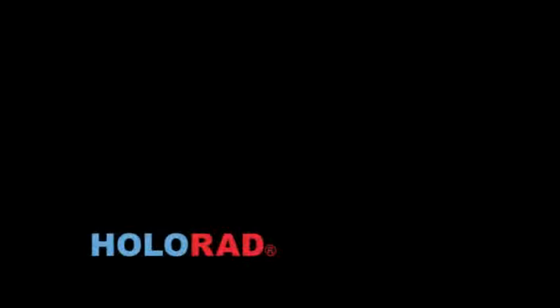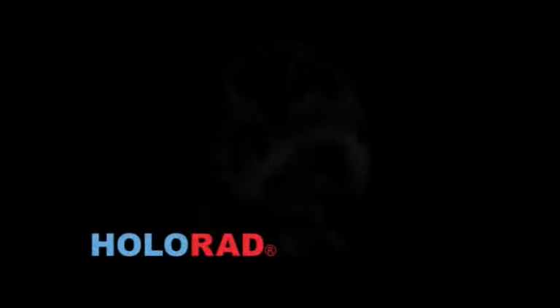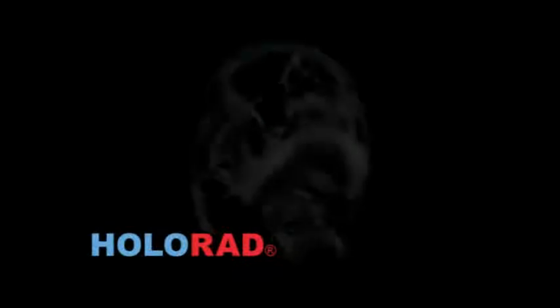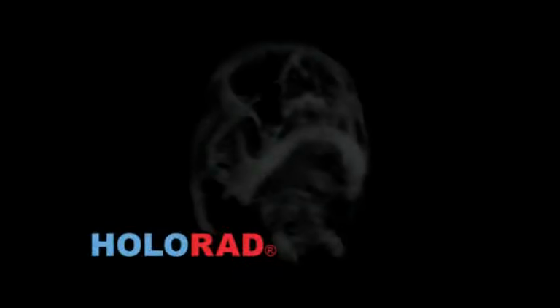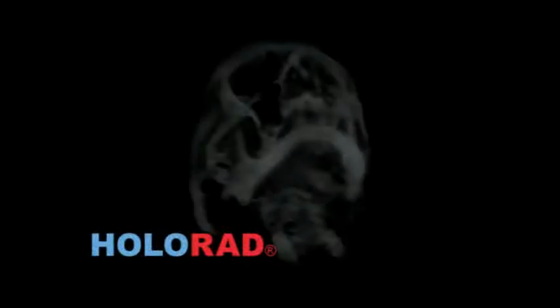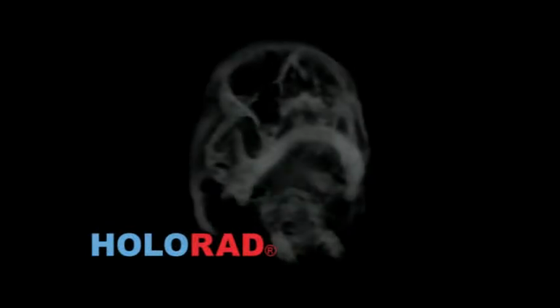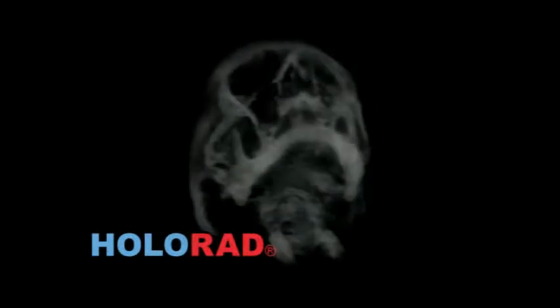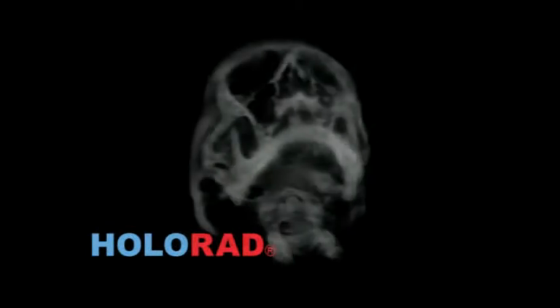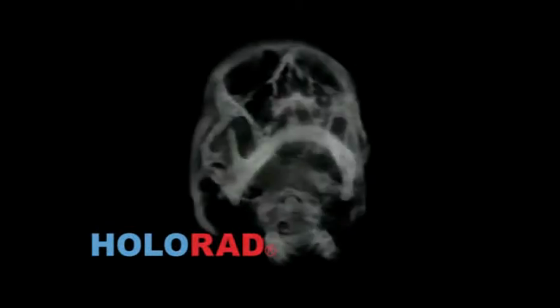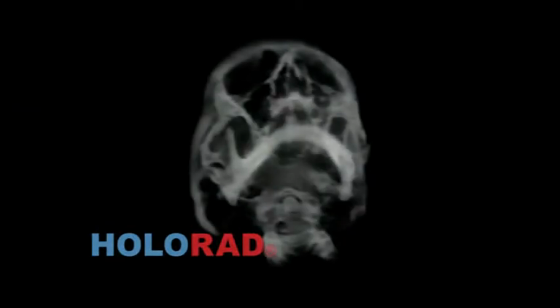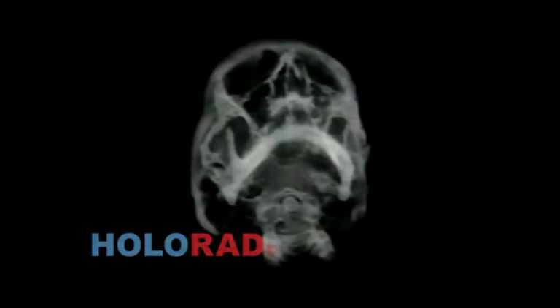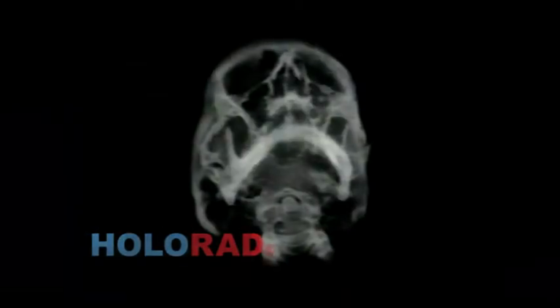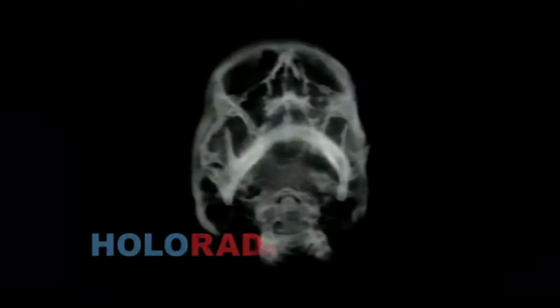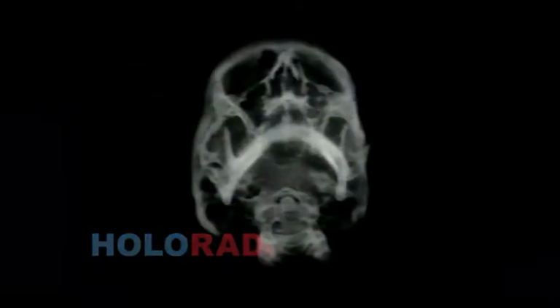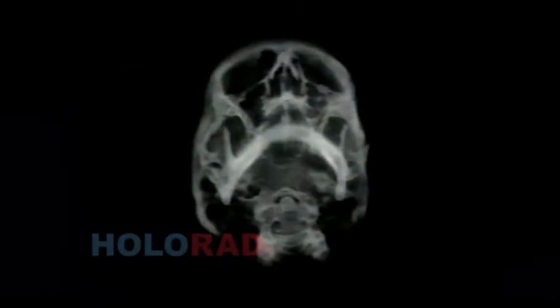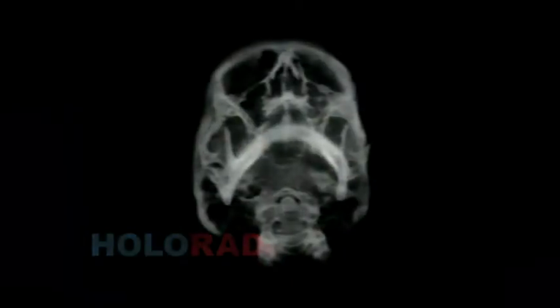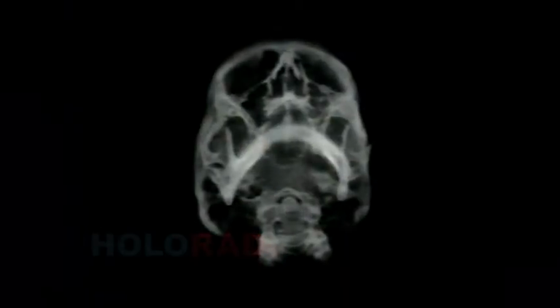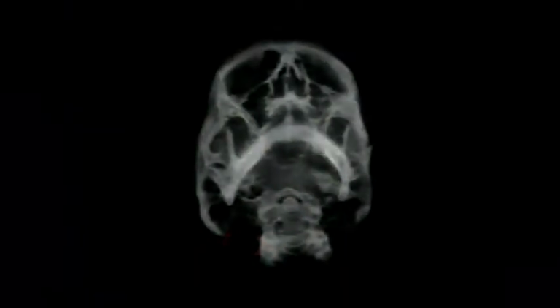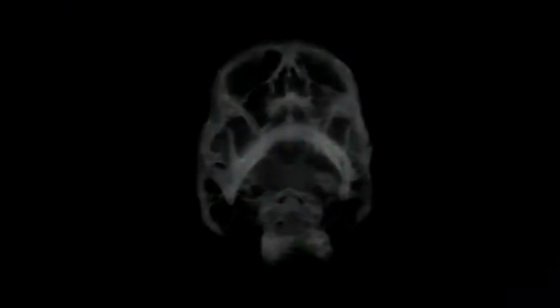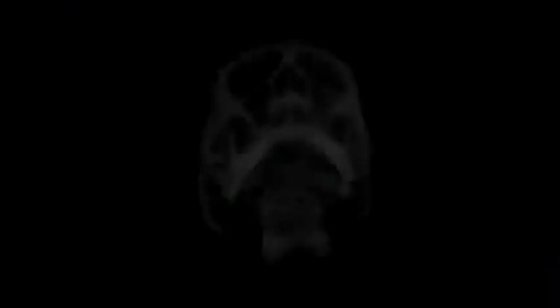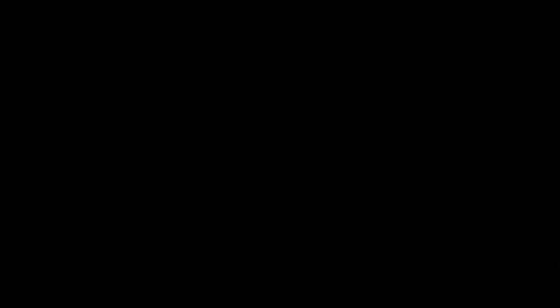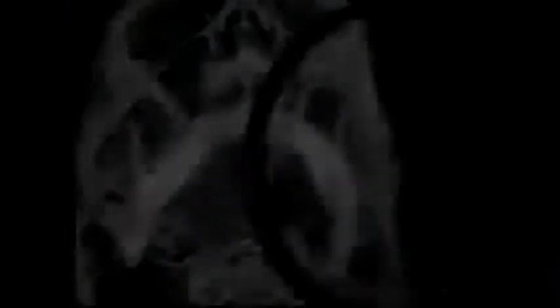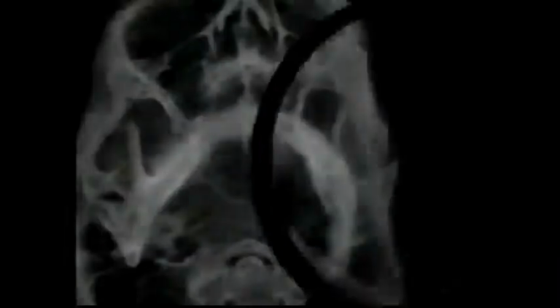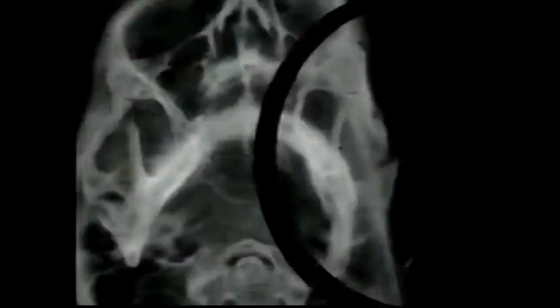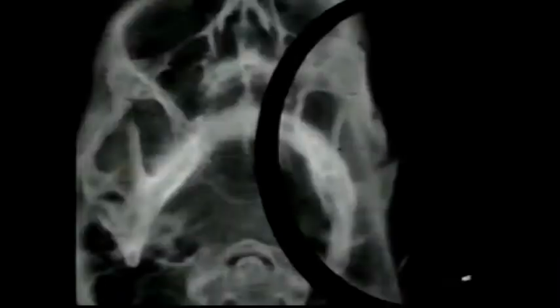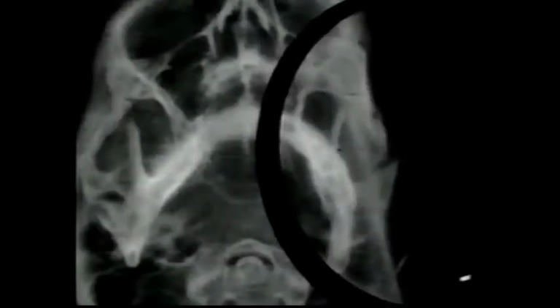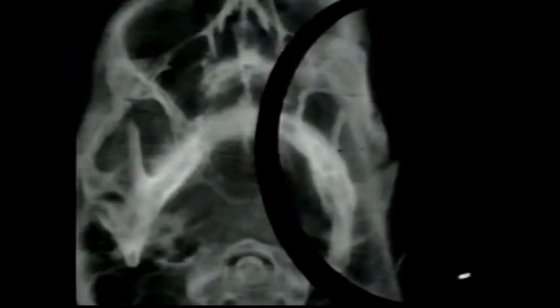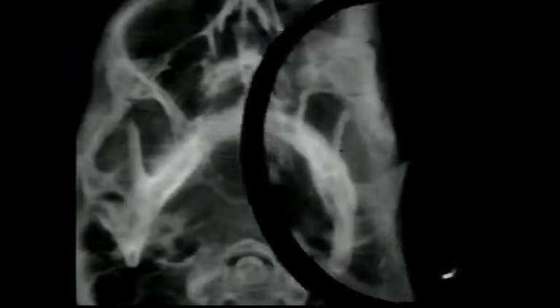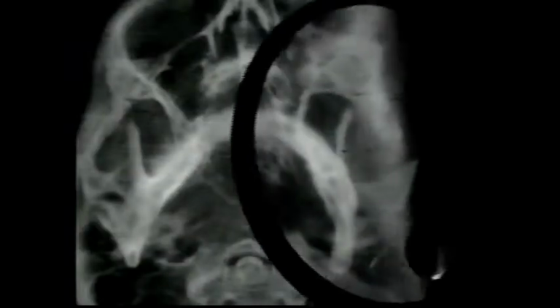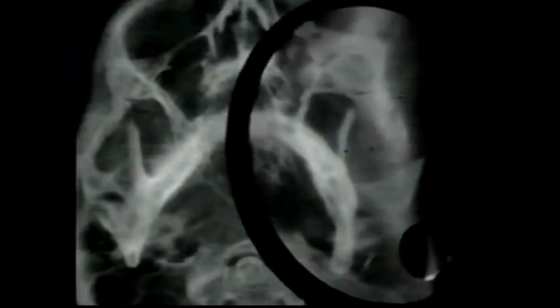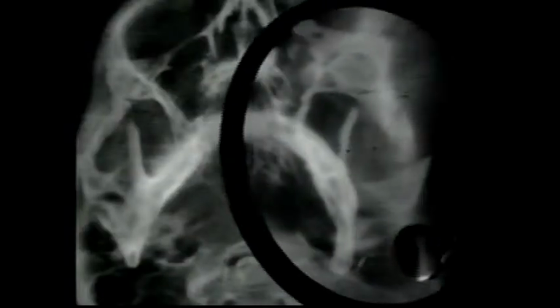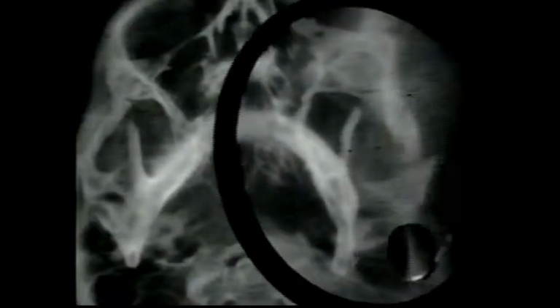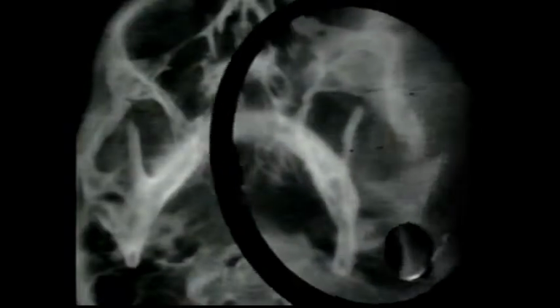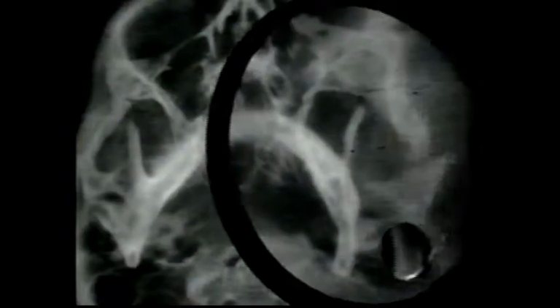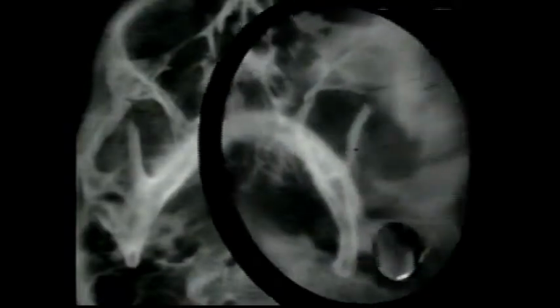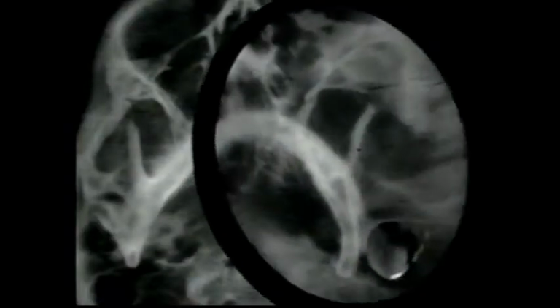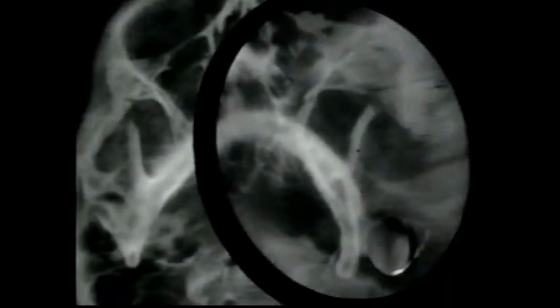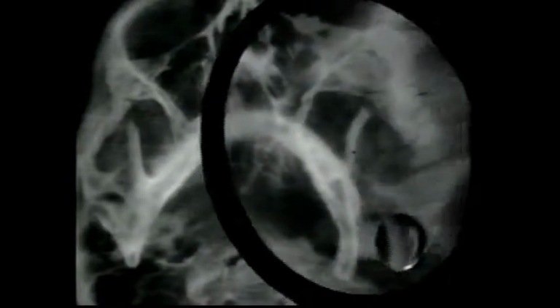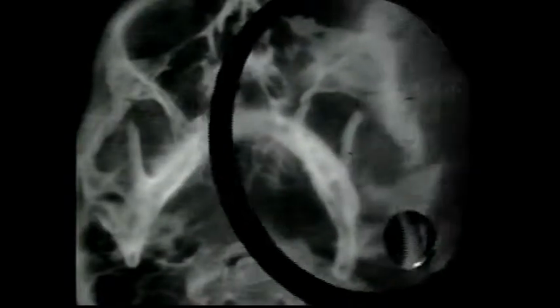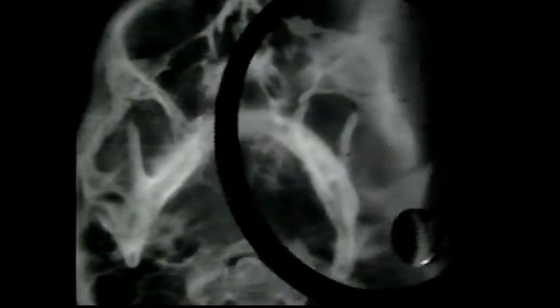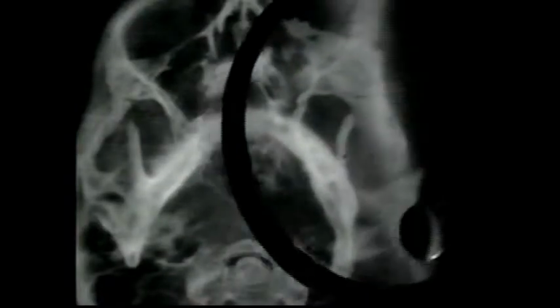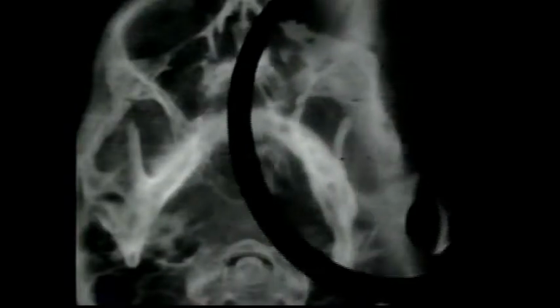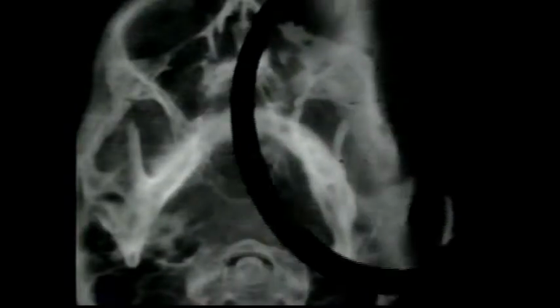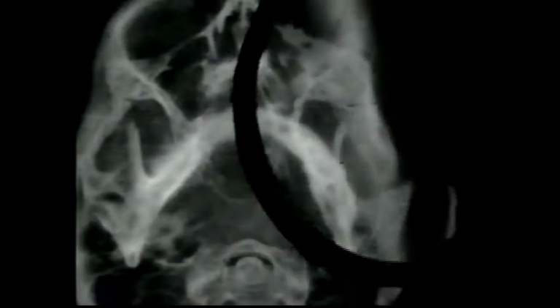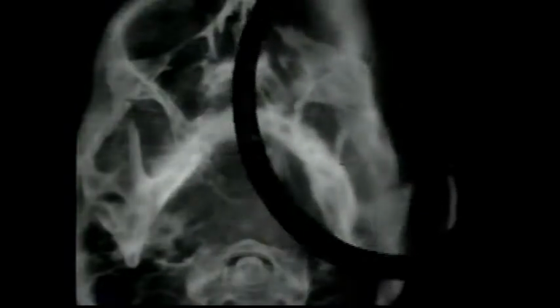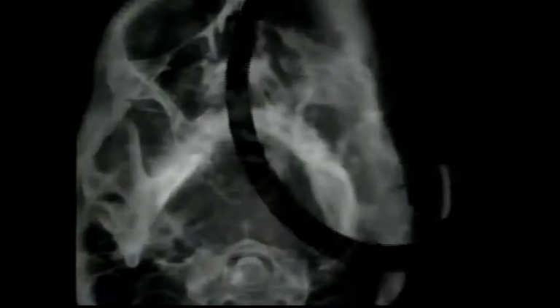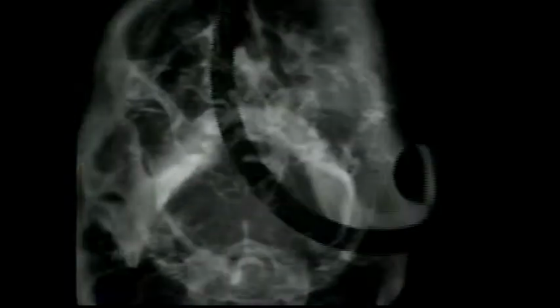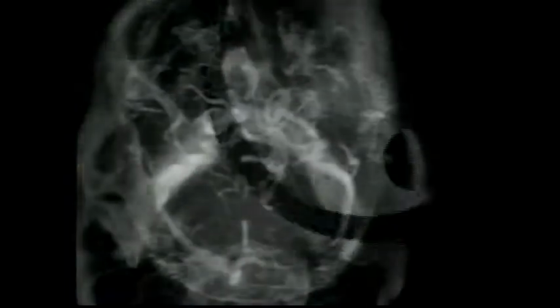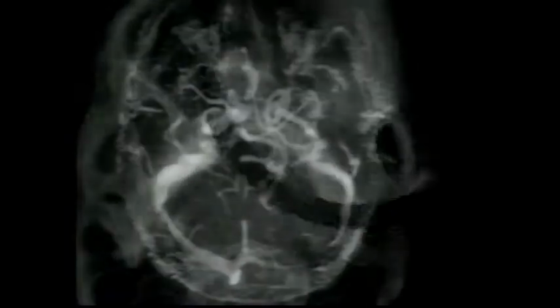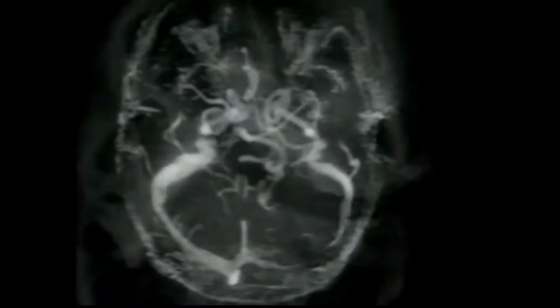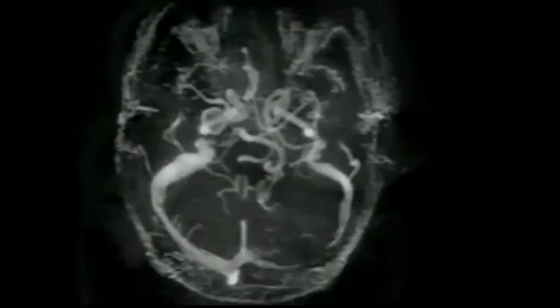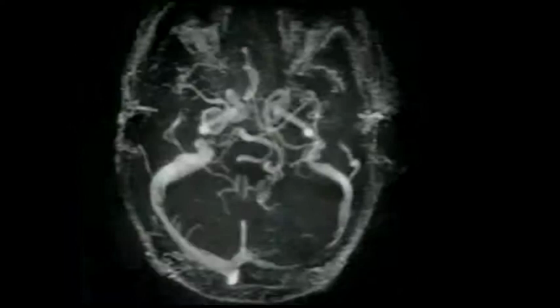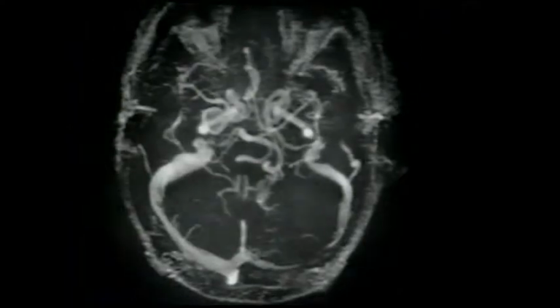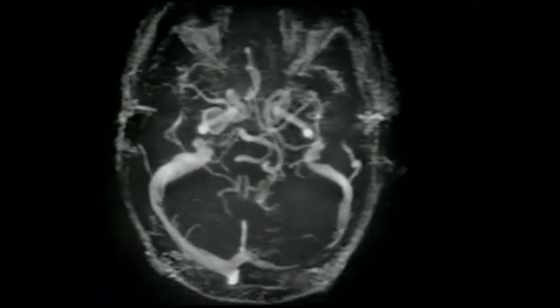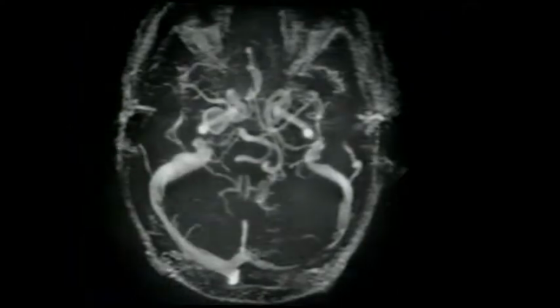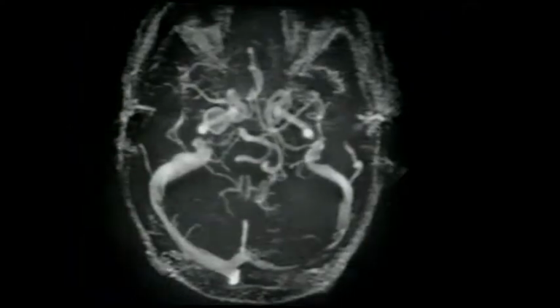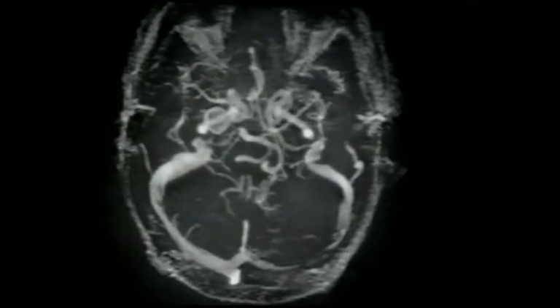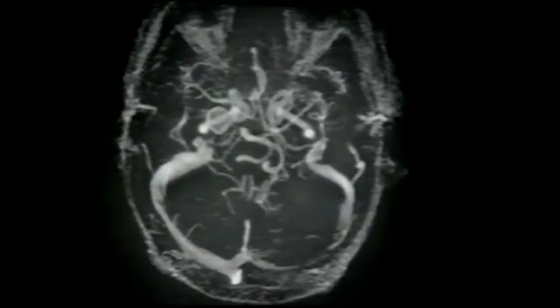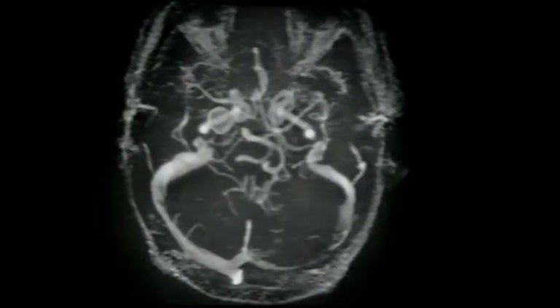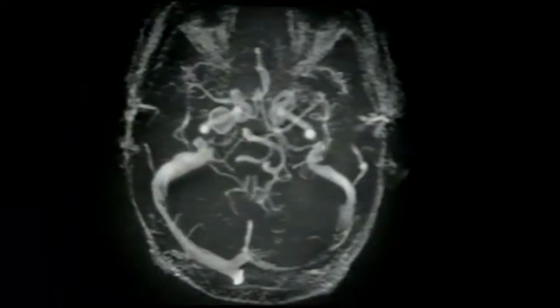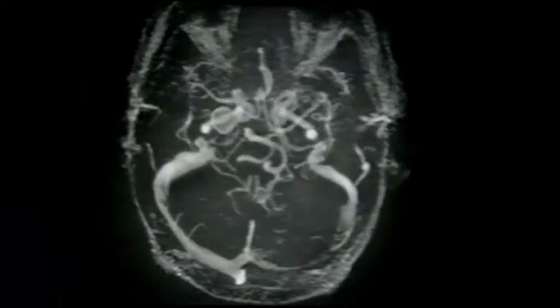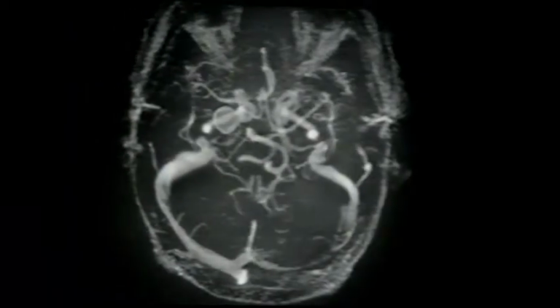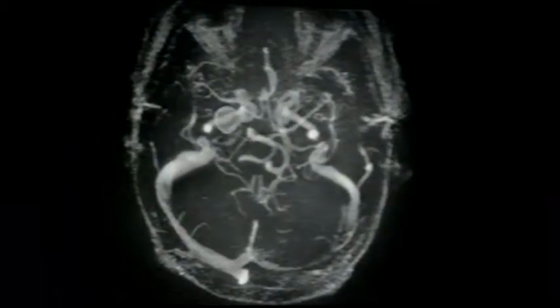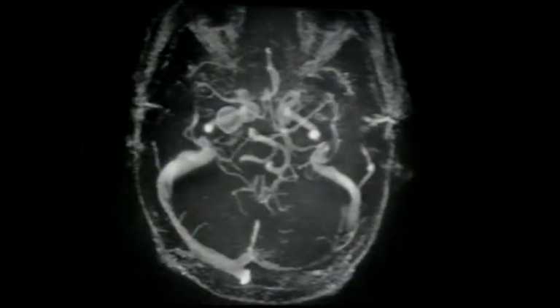This brief presentation demonstrates how physicians at leading medical centers have used Voxgrams.